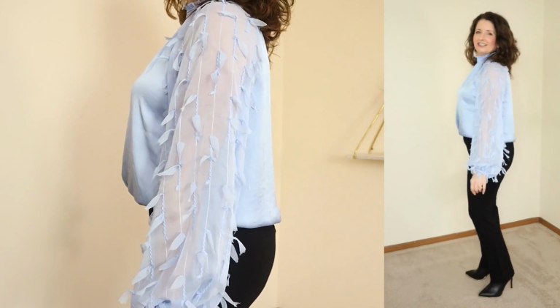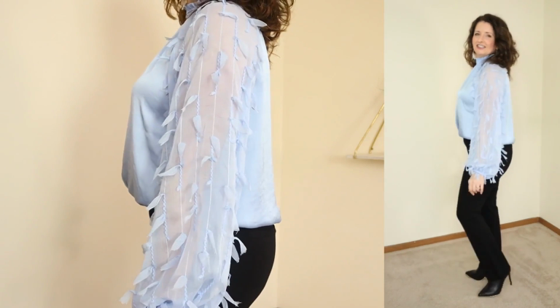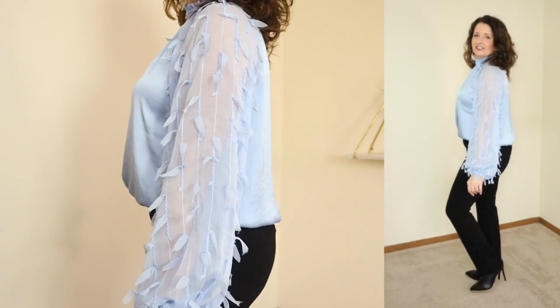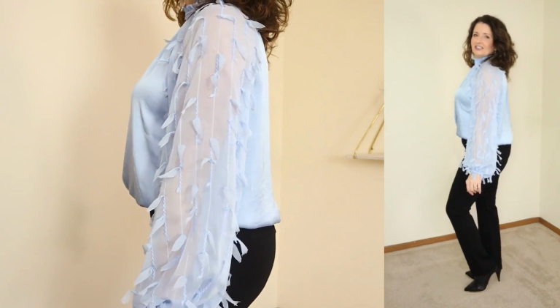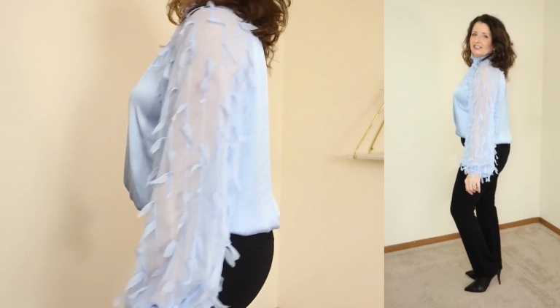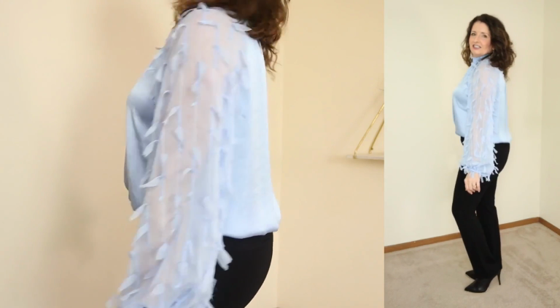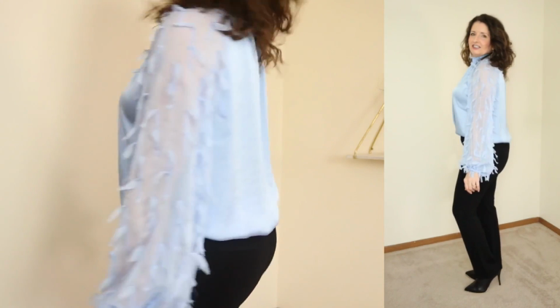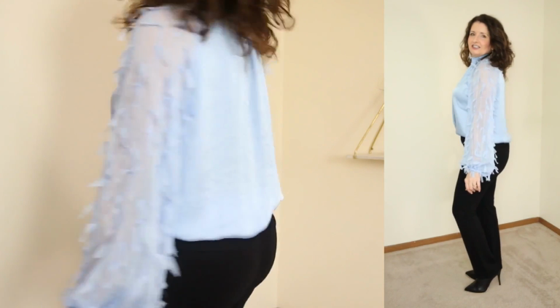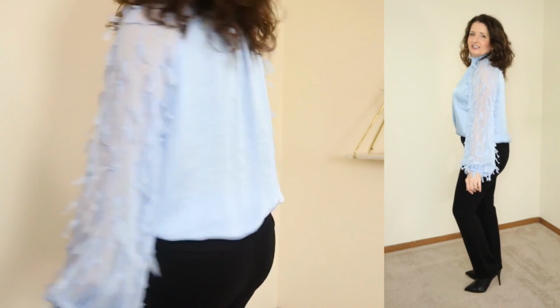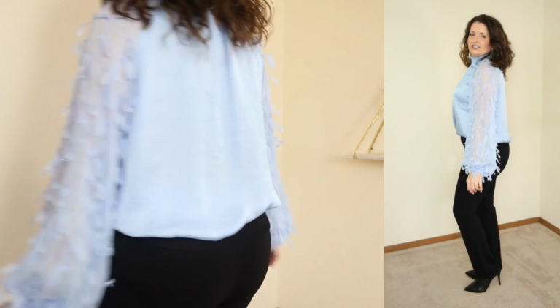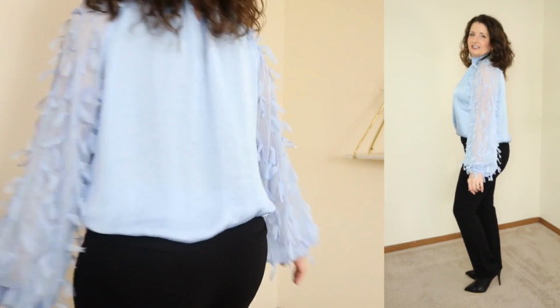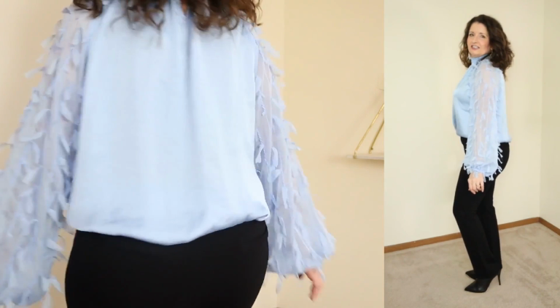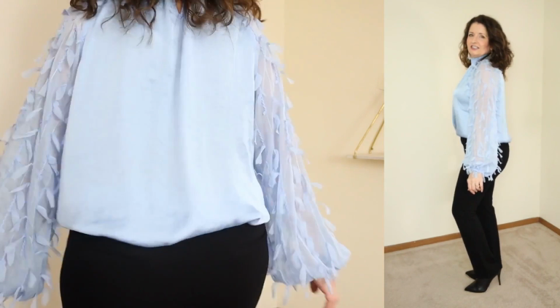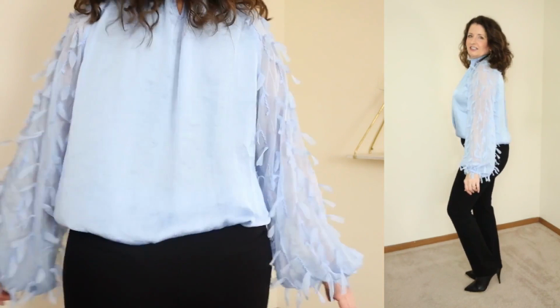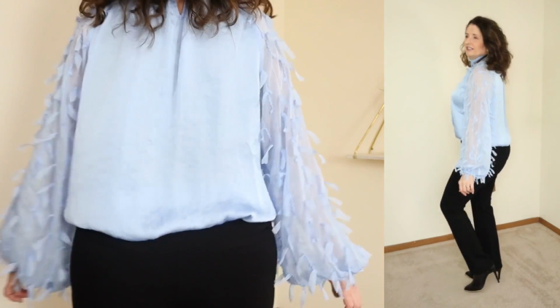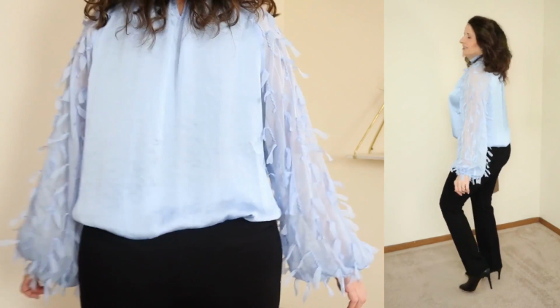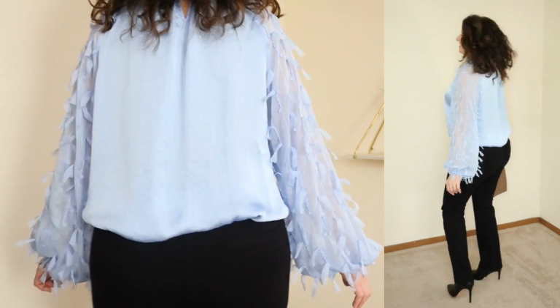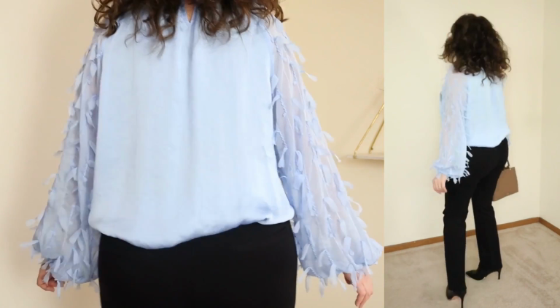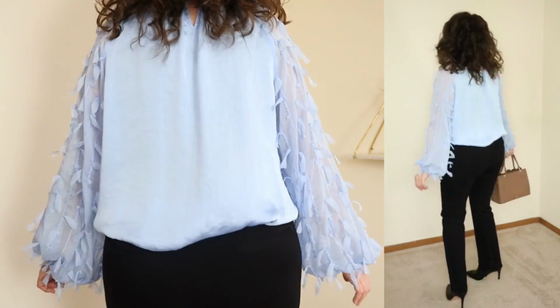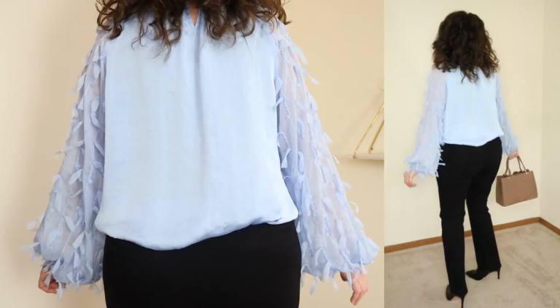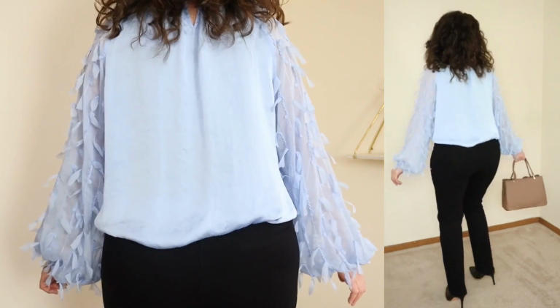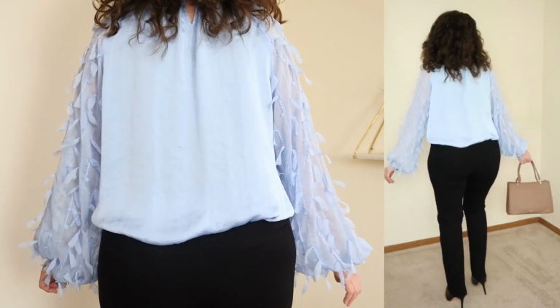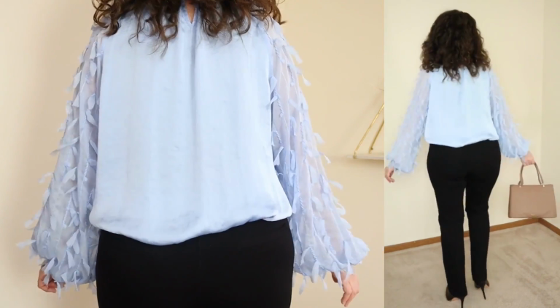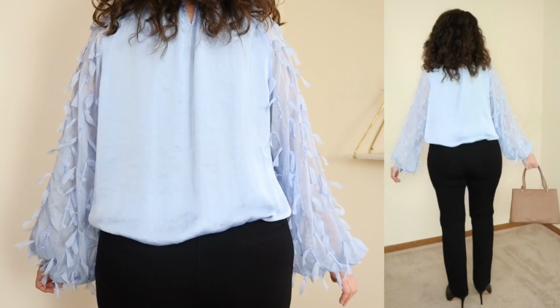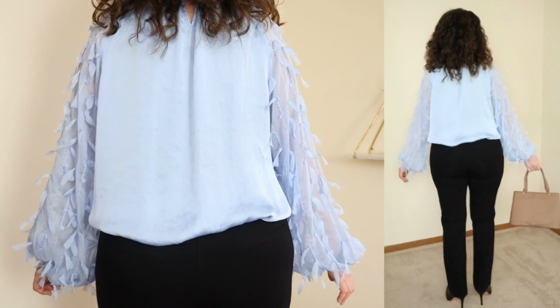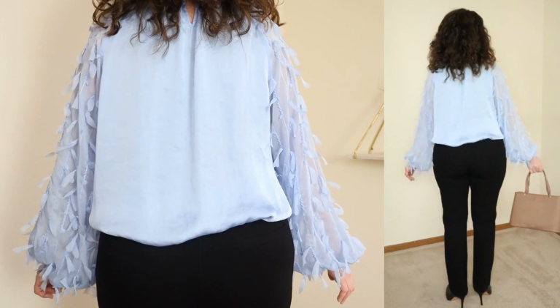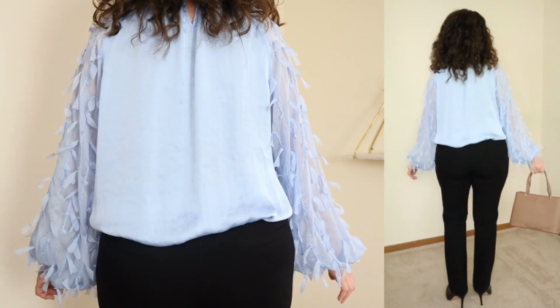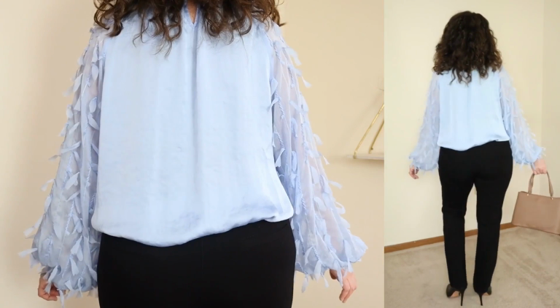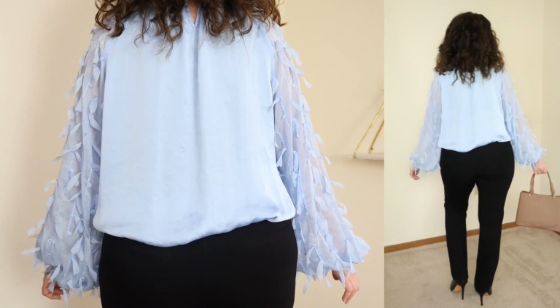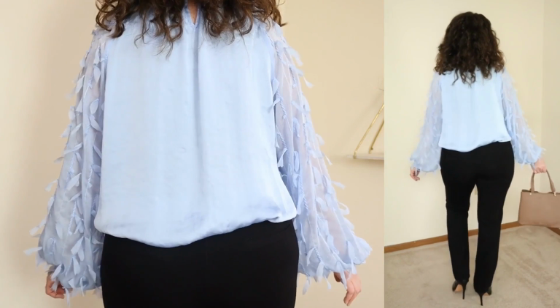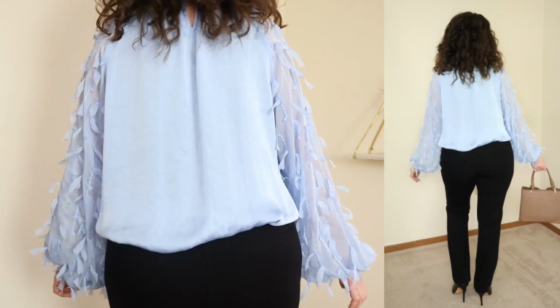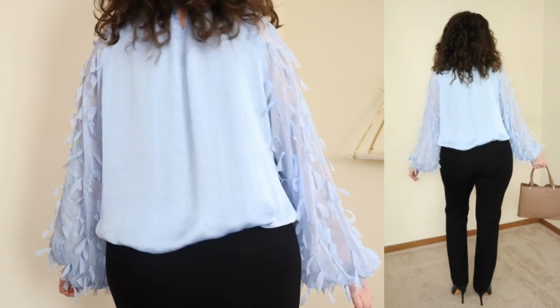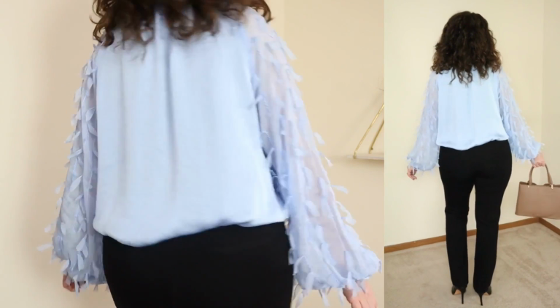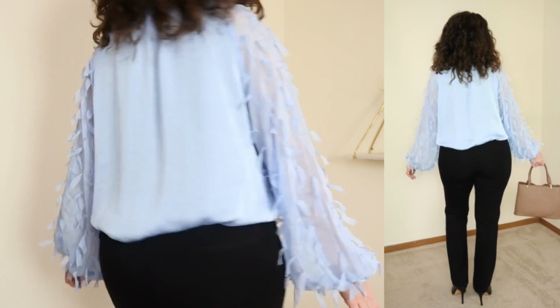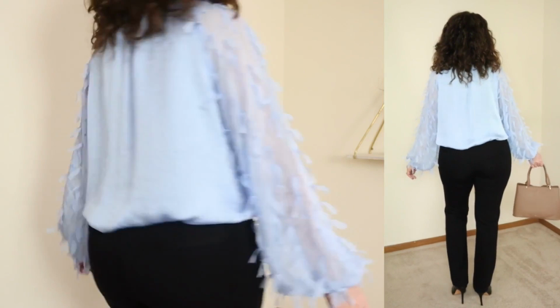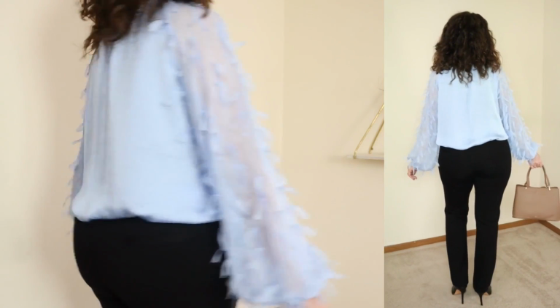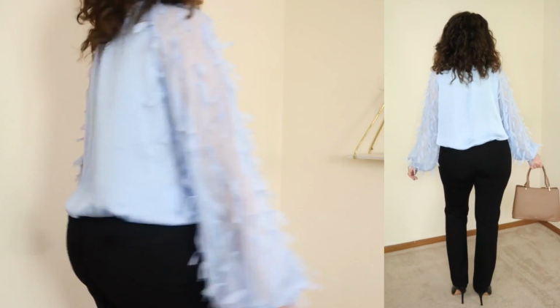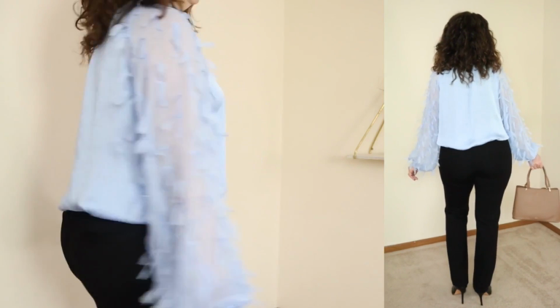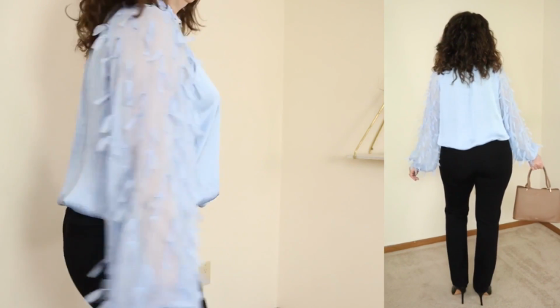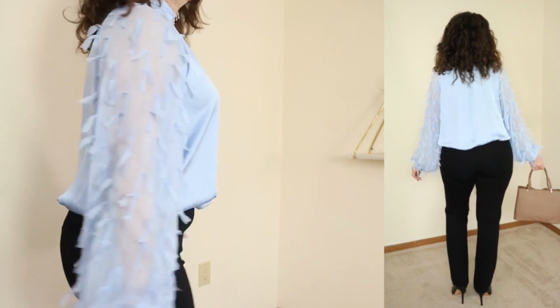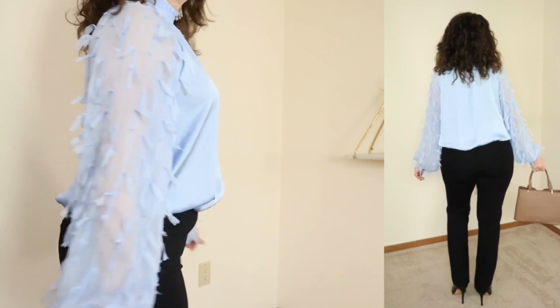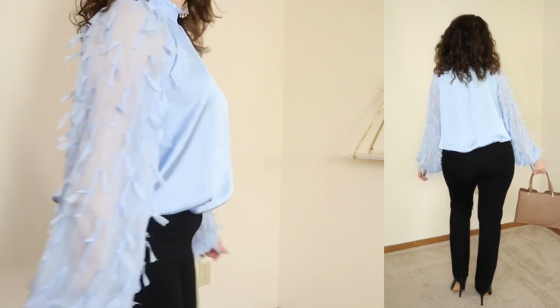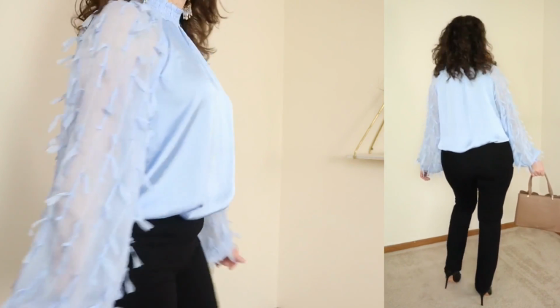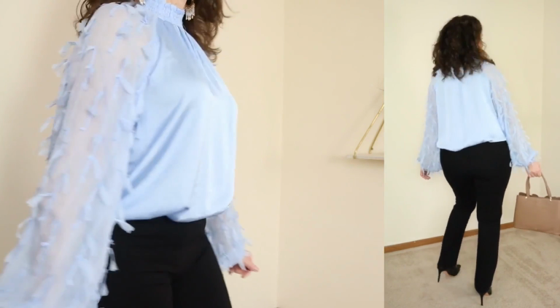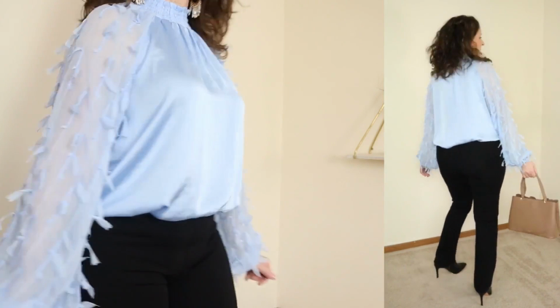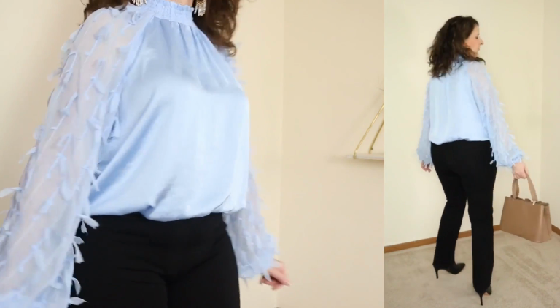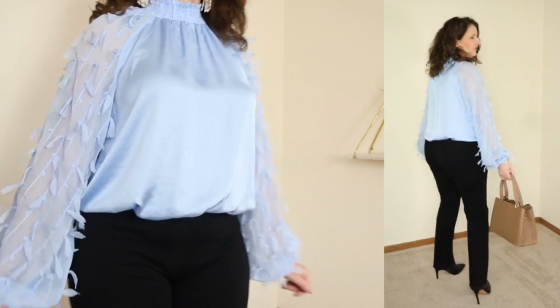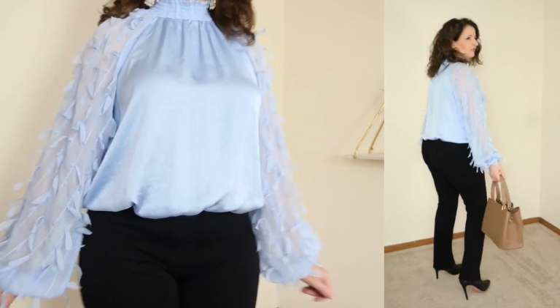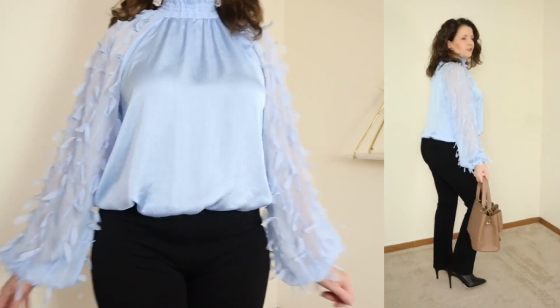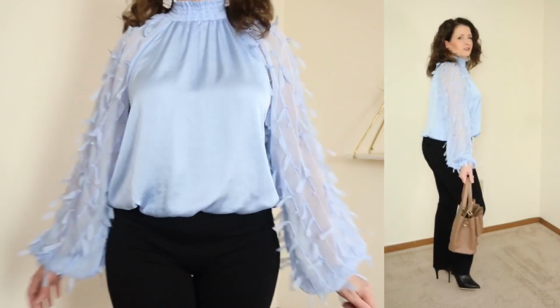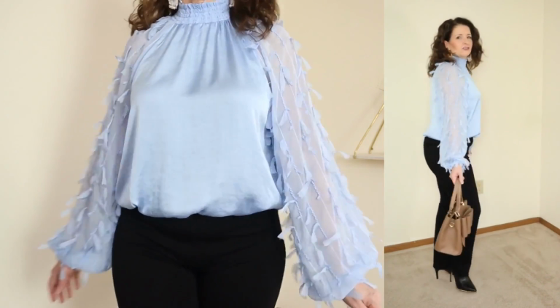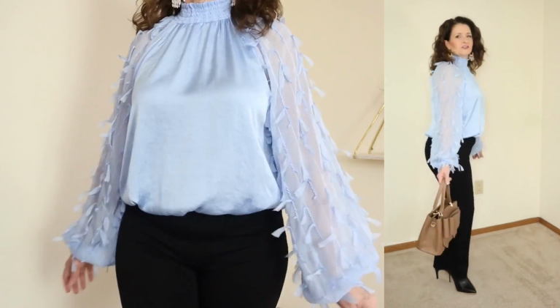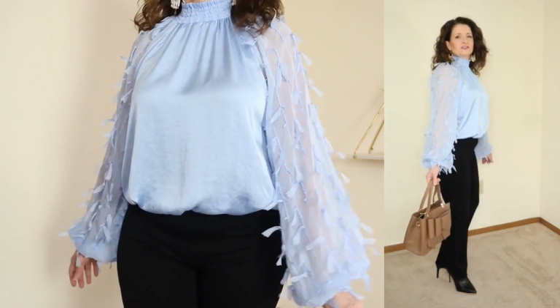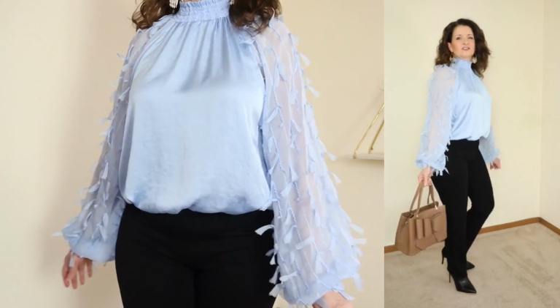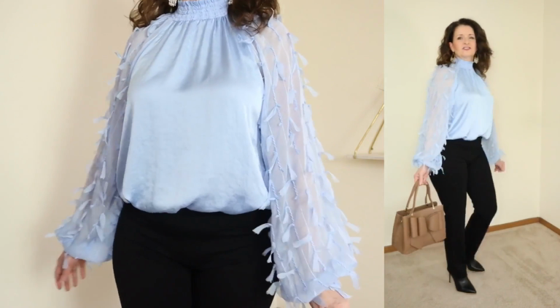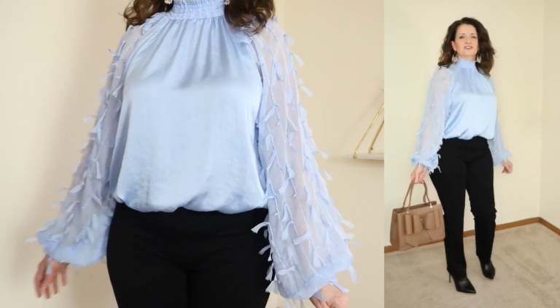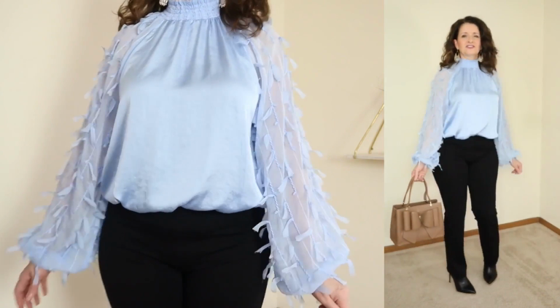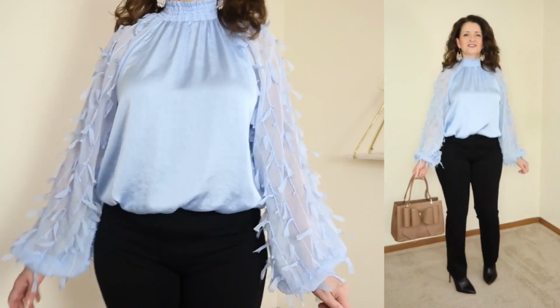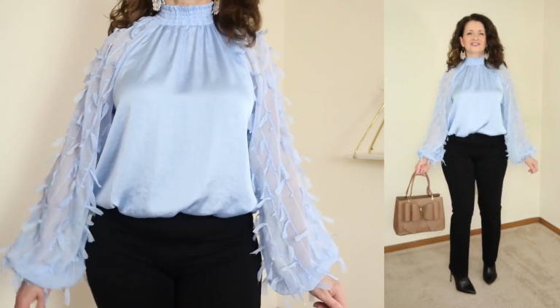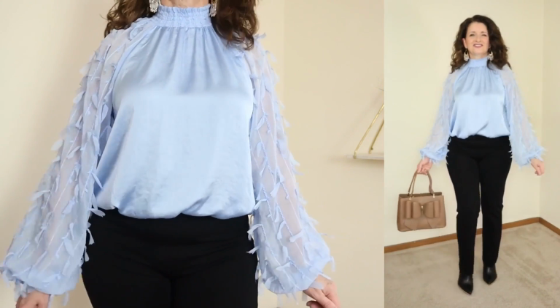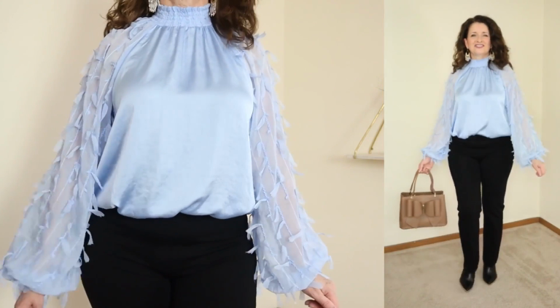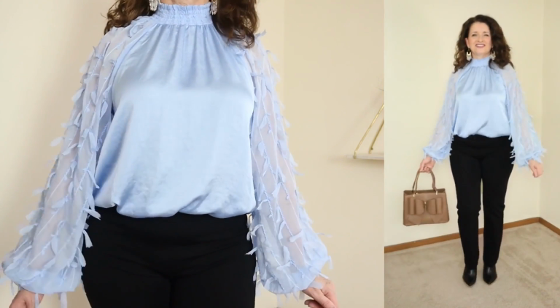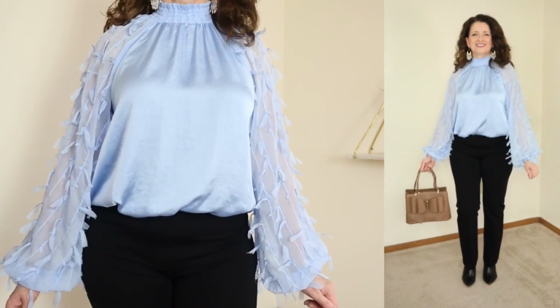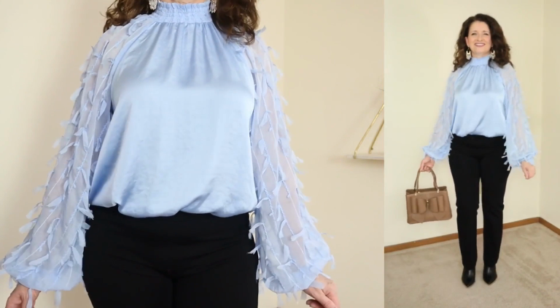The body of this top has a lot of volume — it drapes beautifully, but because I'm short-waisted I felt like I wanted to do a front tuck or tuck it in entirely. But if you want to wear it more relaxed, it would definitely work that way as well. I love the sleeves on this one so much — let me know what you think in the comments down below.